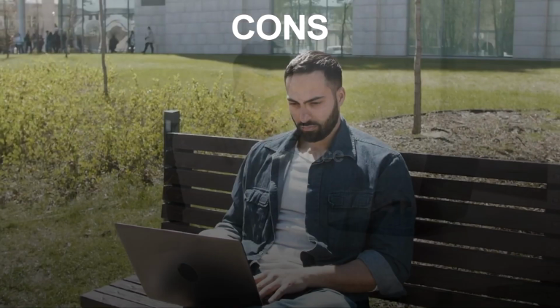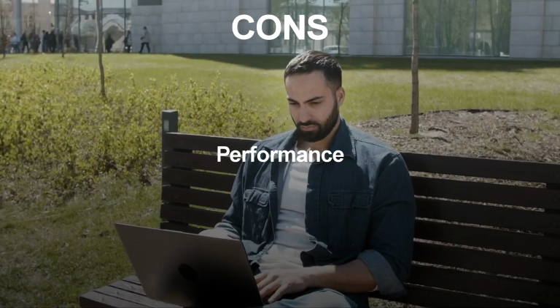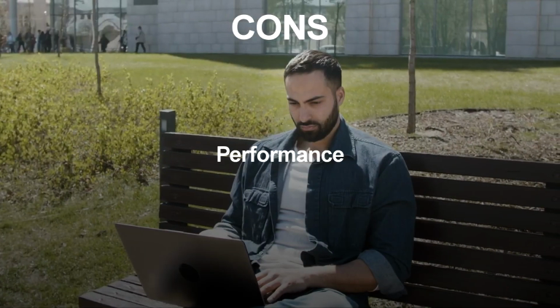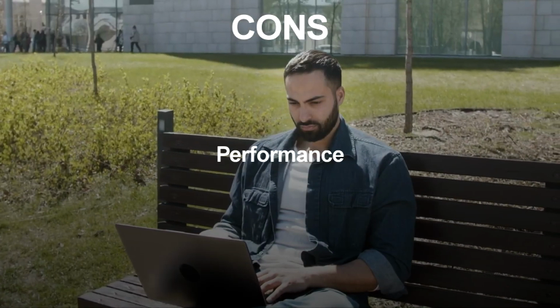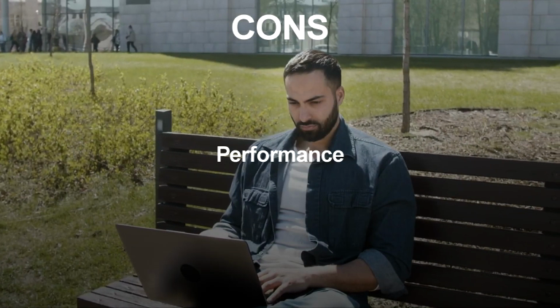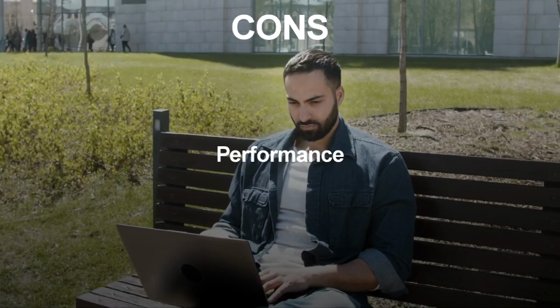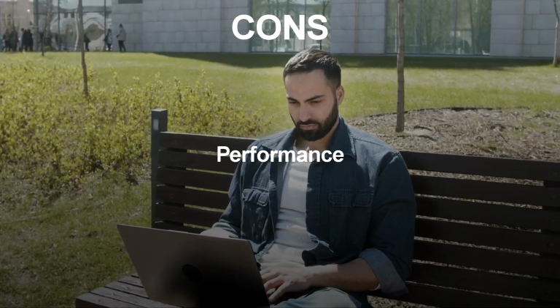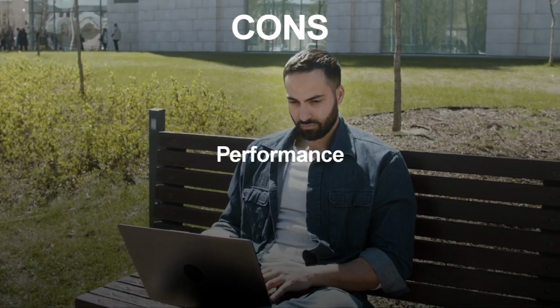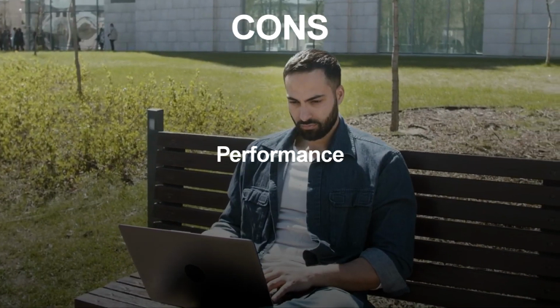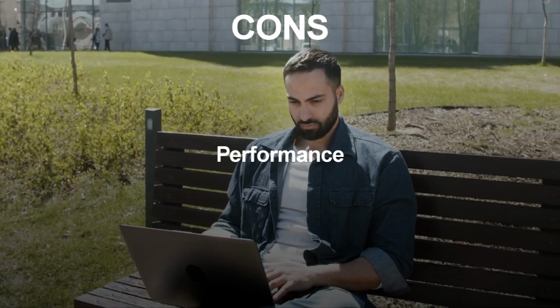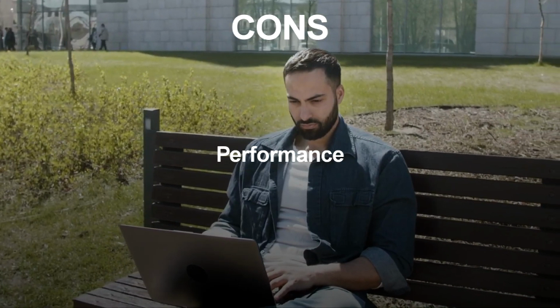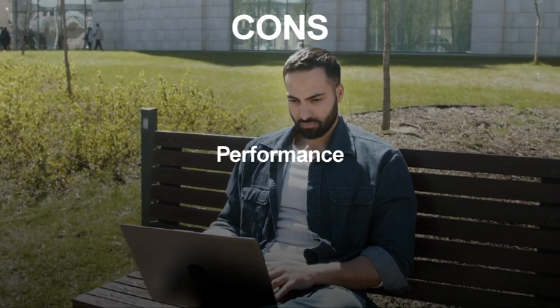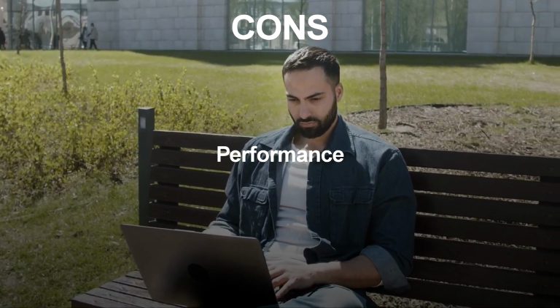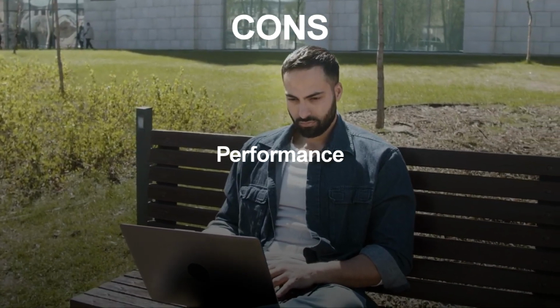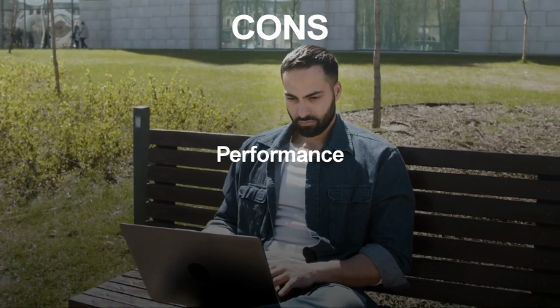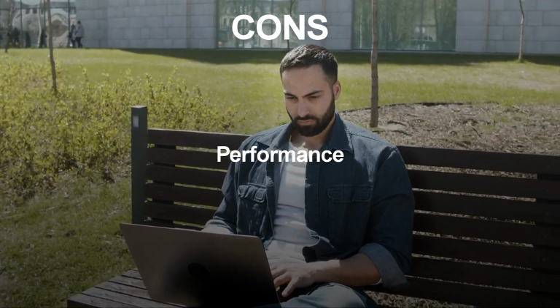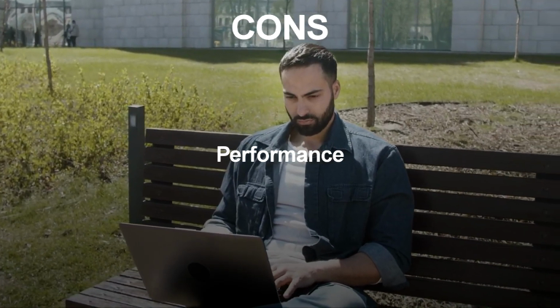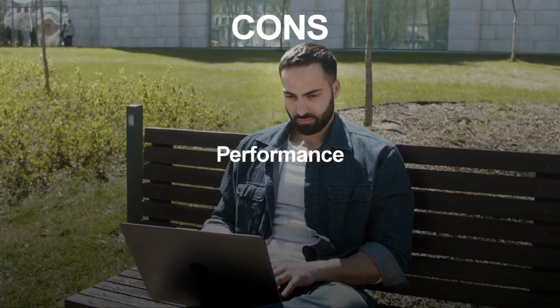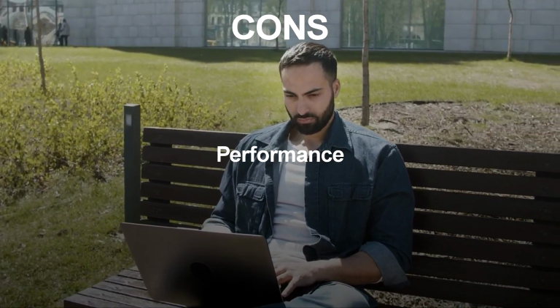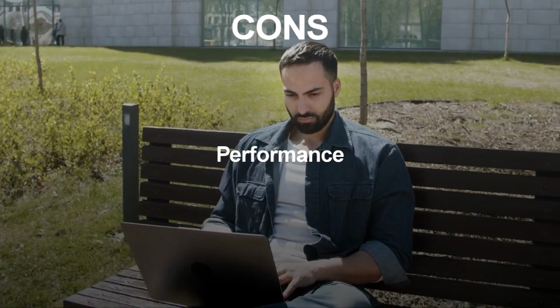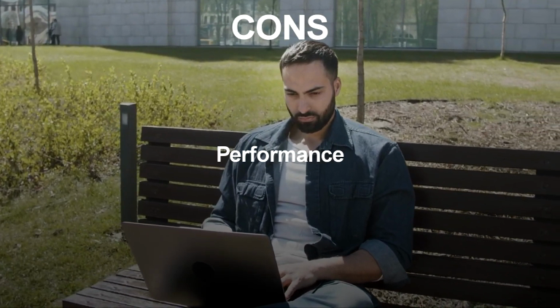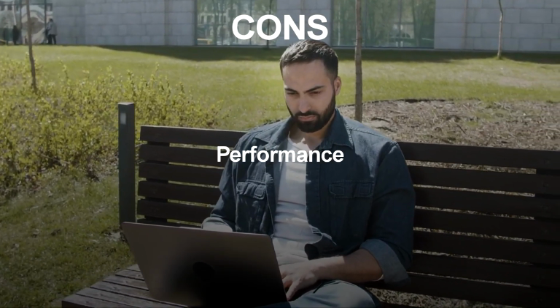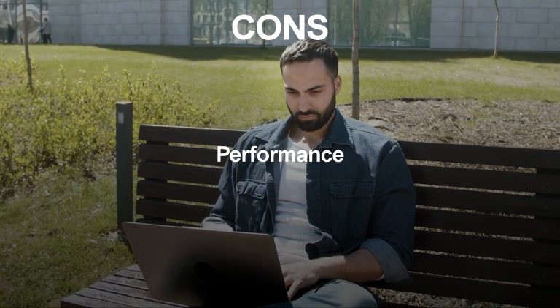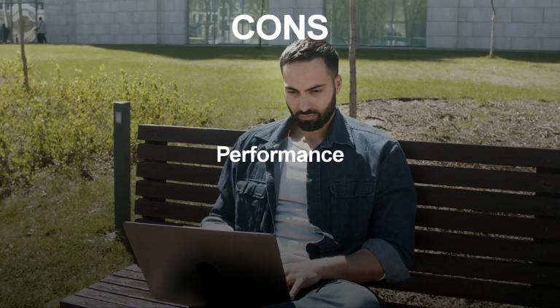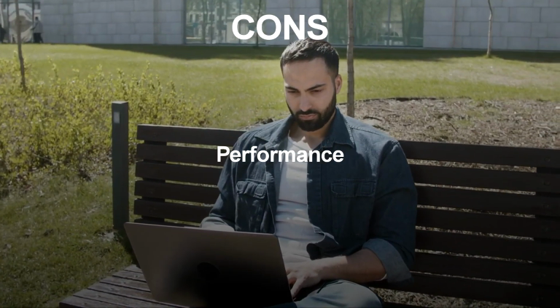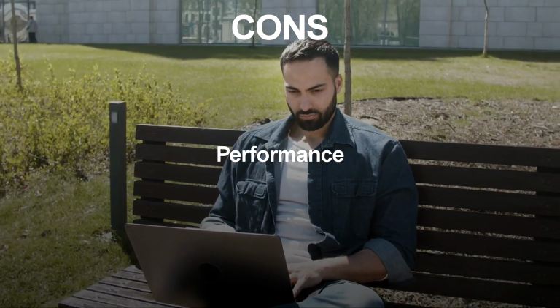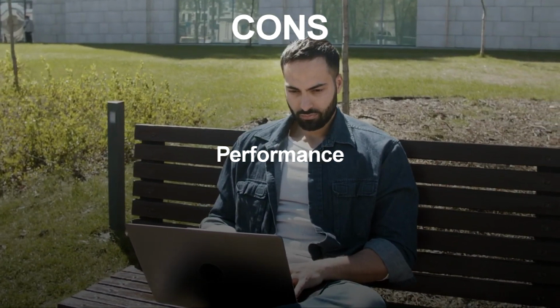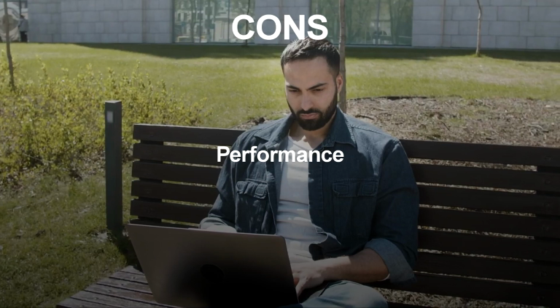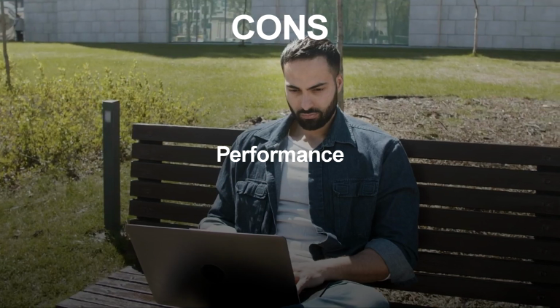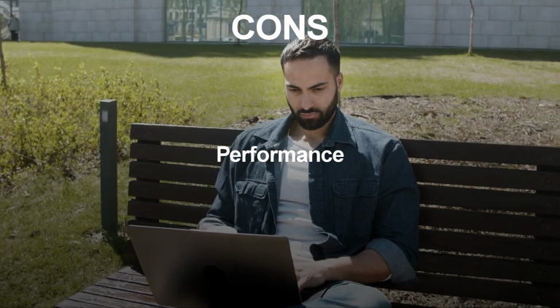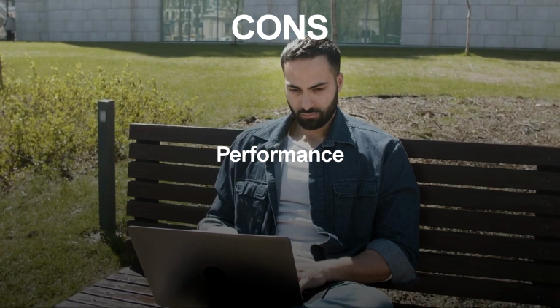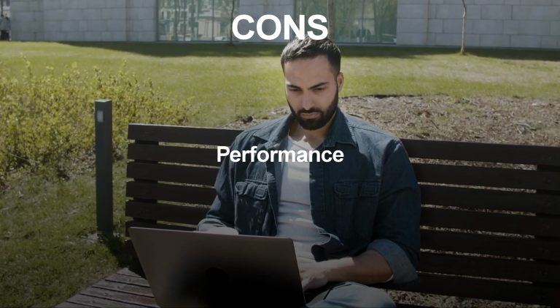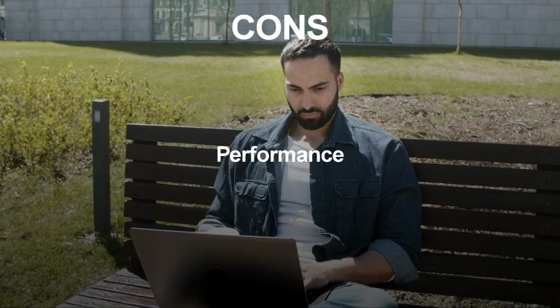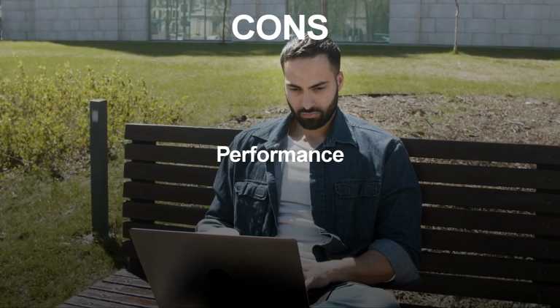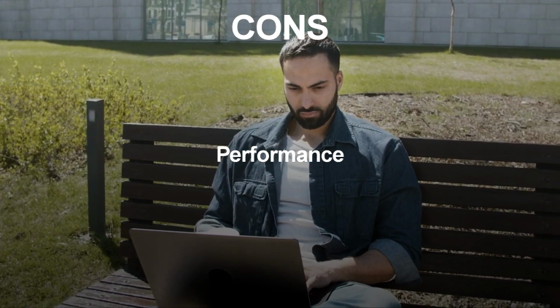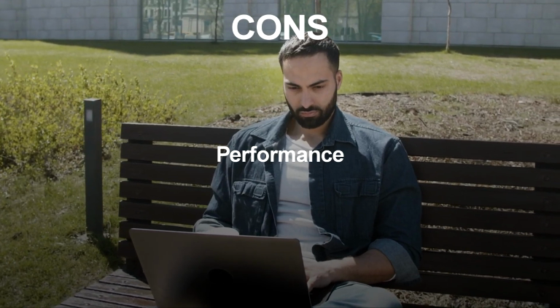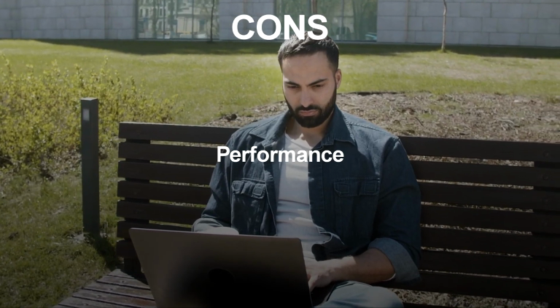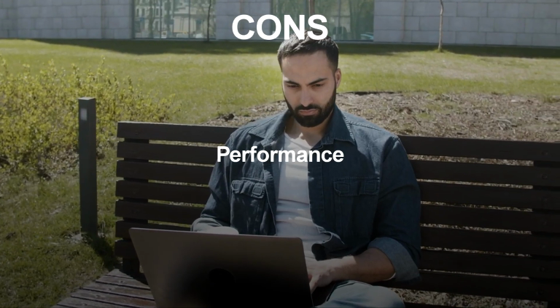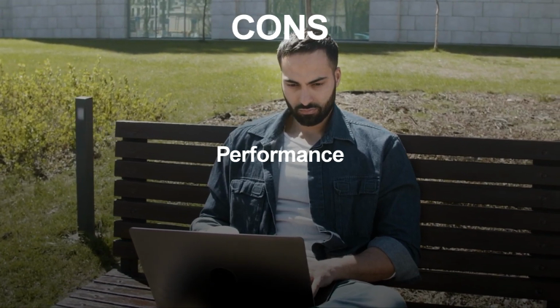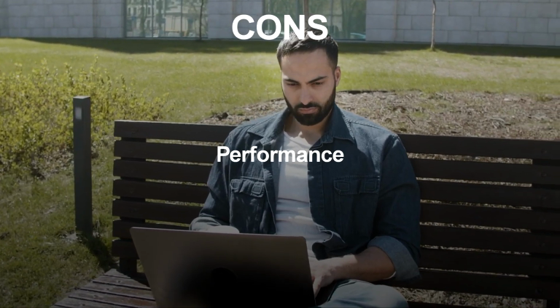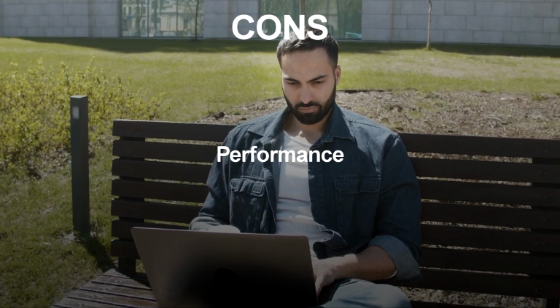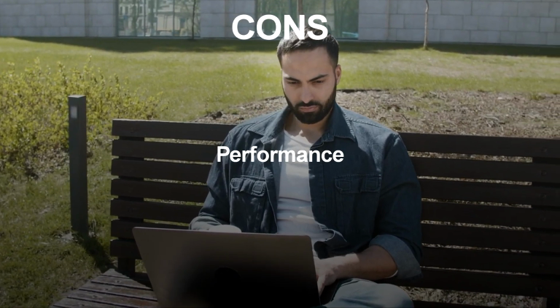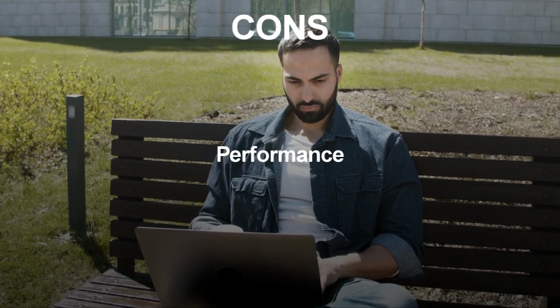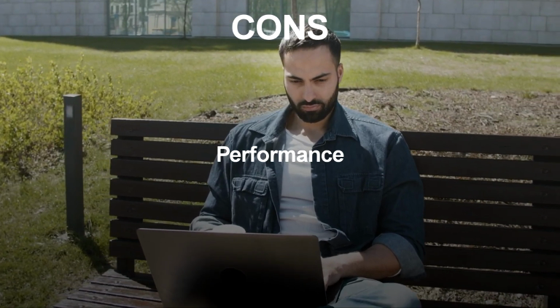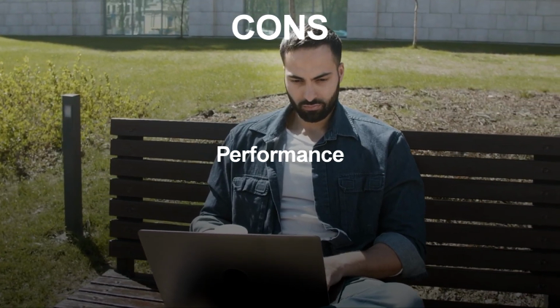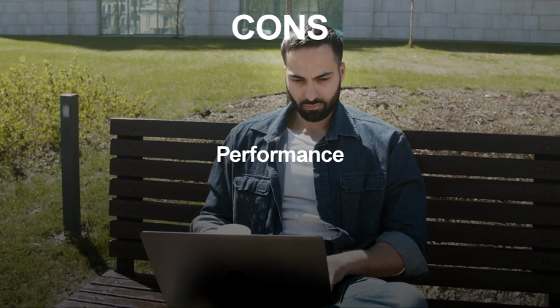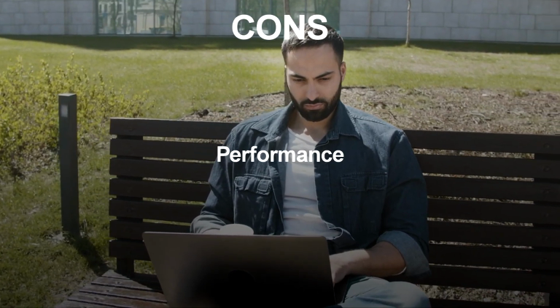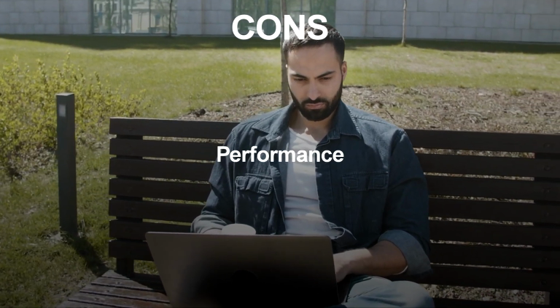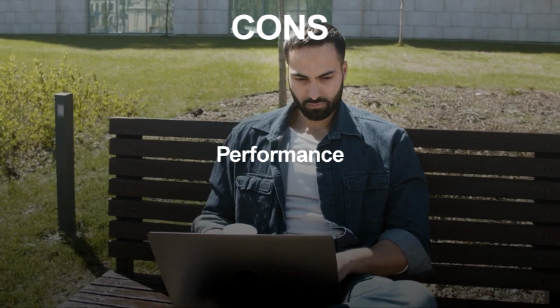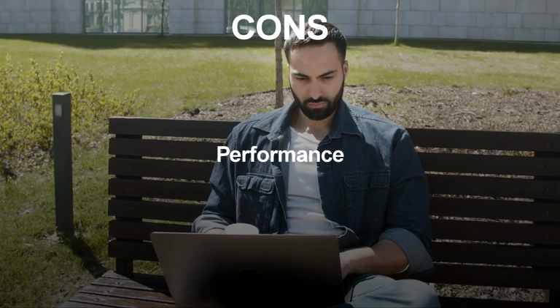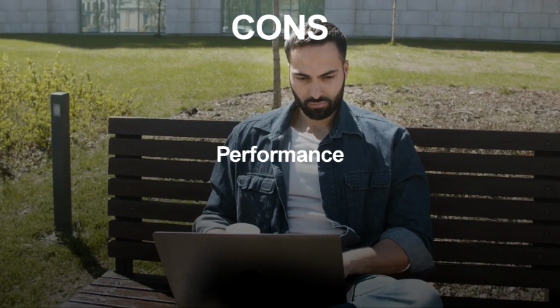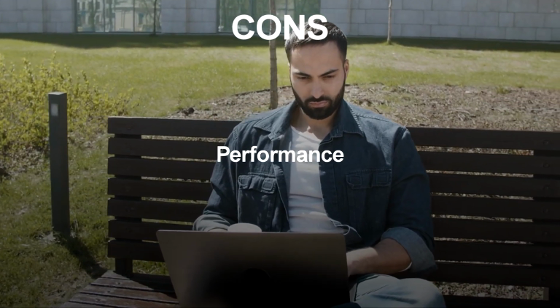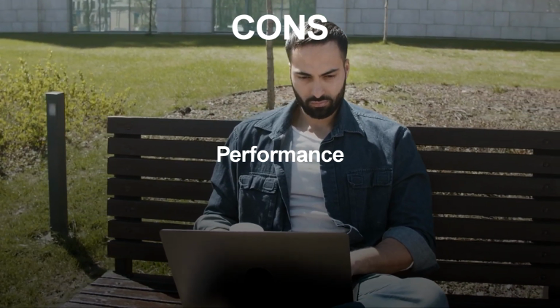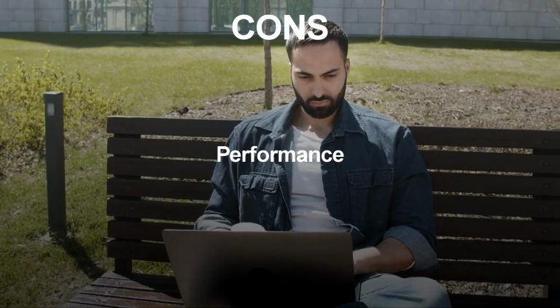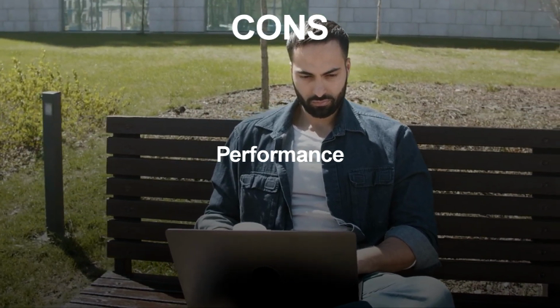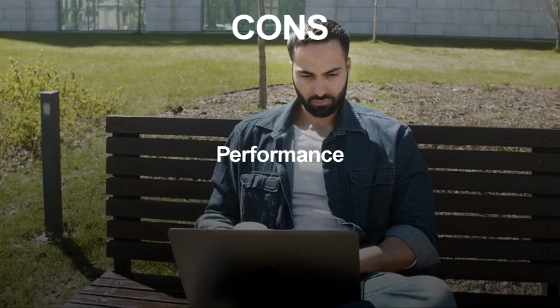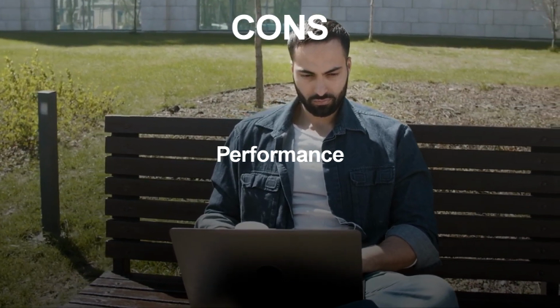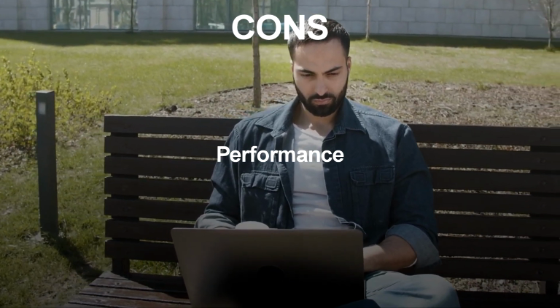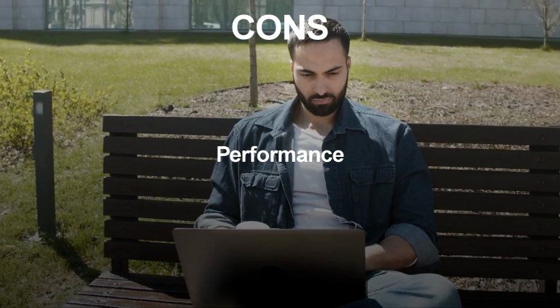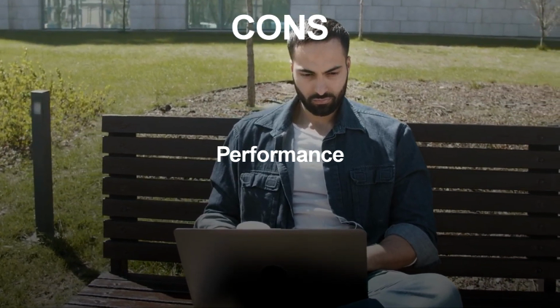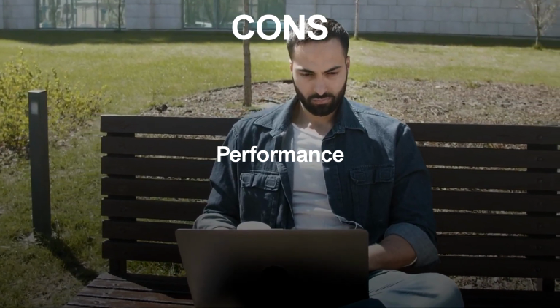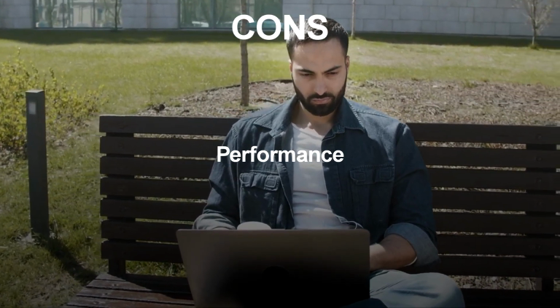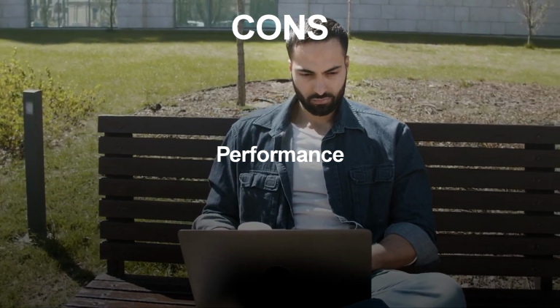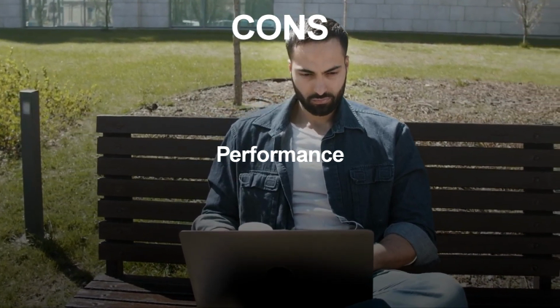Performance: While Django is designed to scale, it may not be the most performant option for smaller projects or projects with lower traffic.